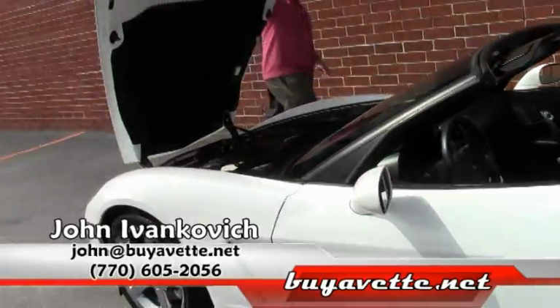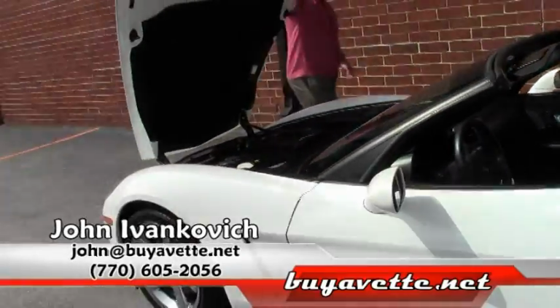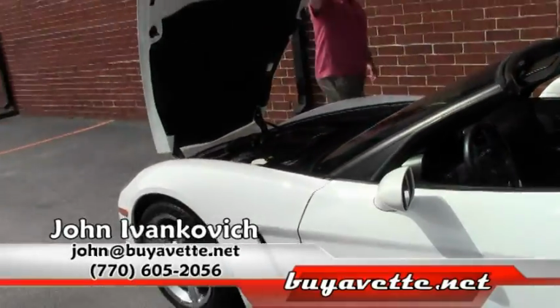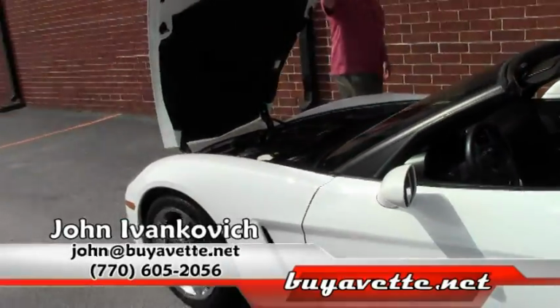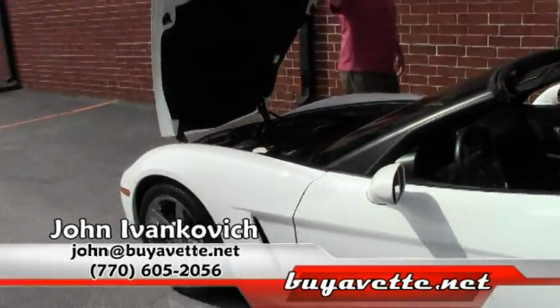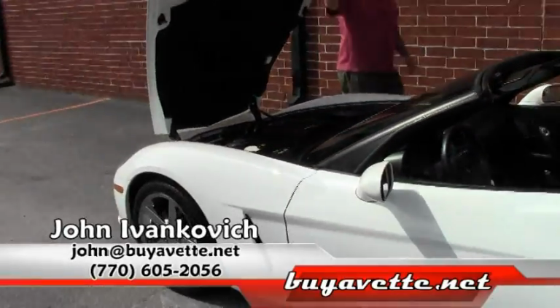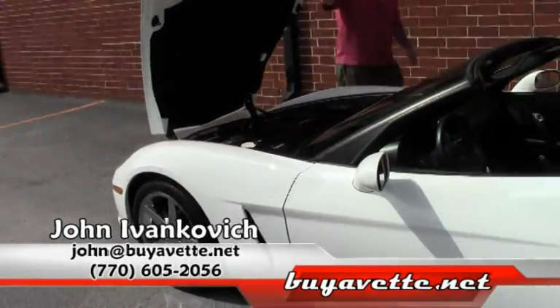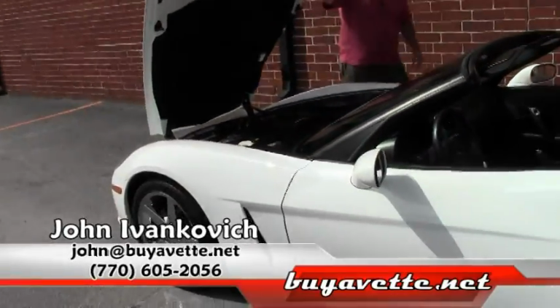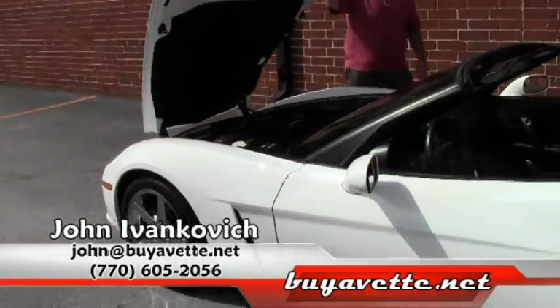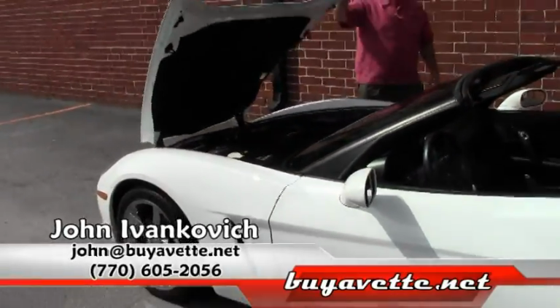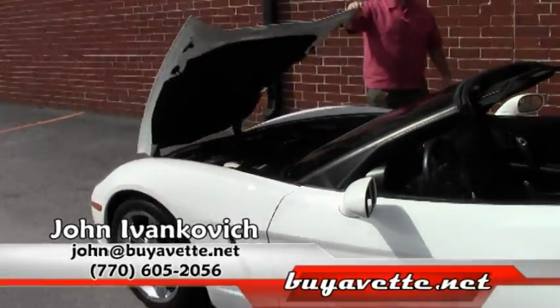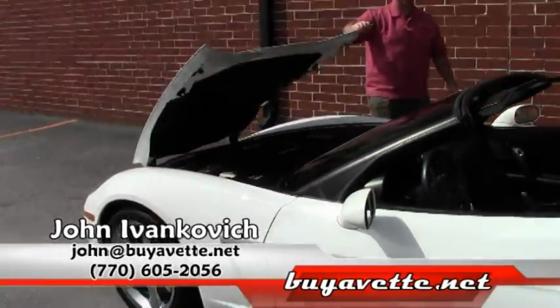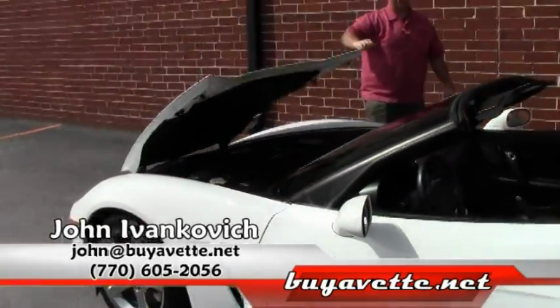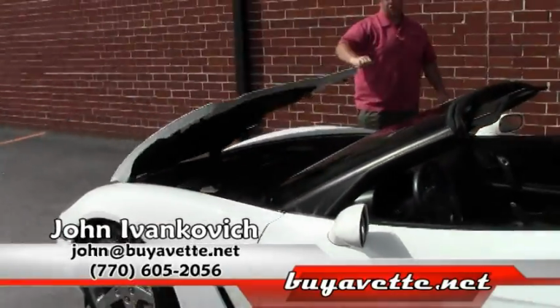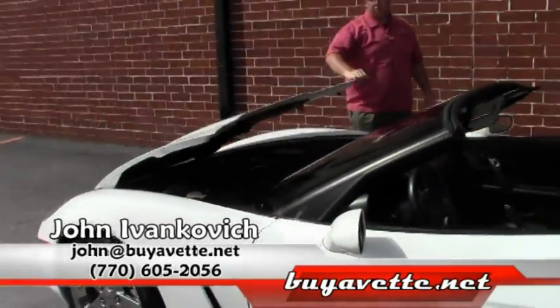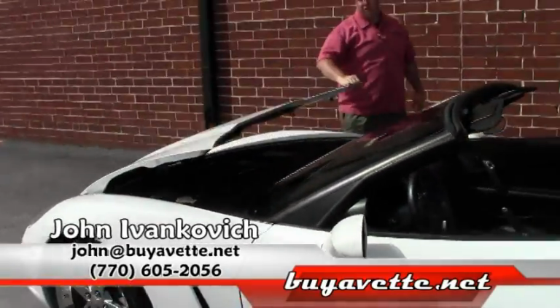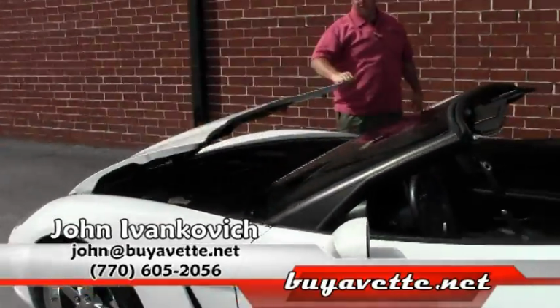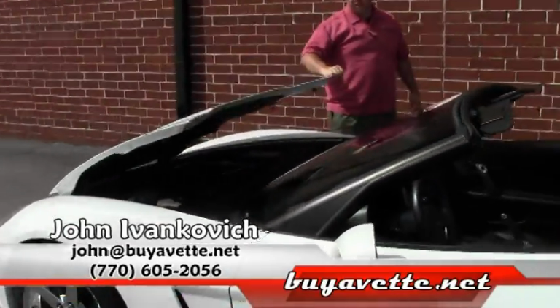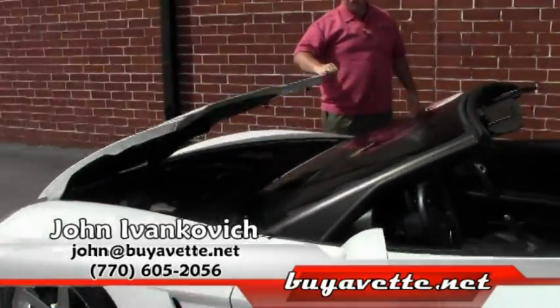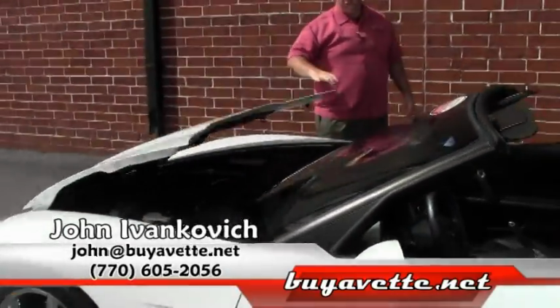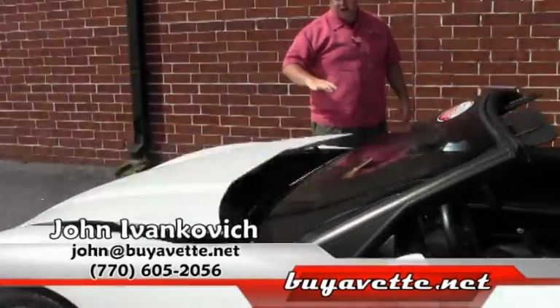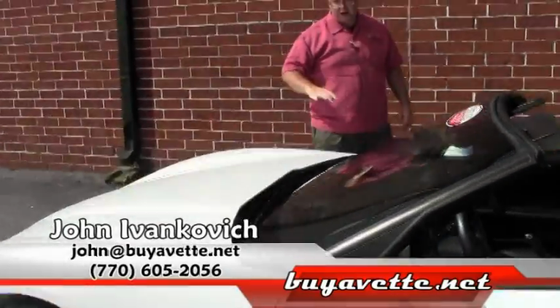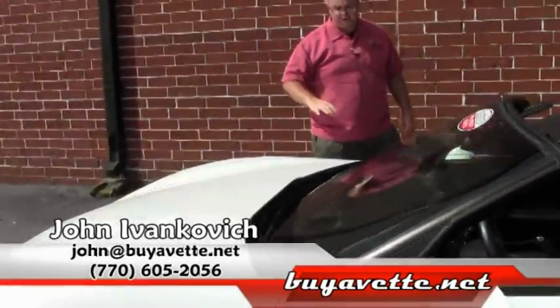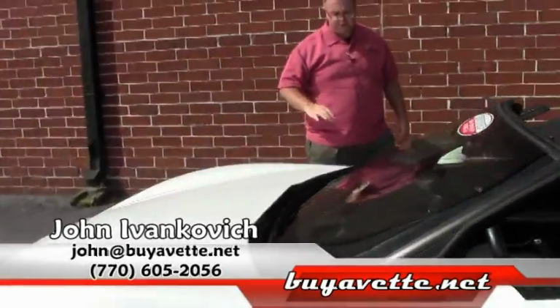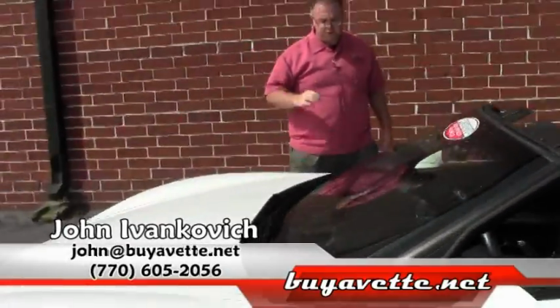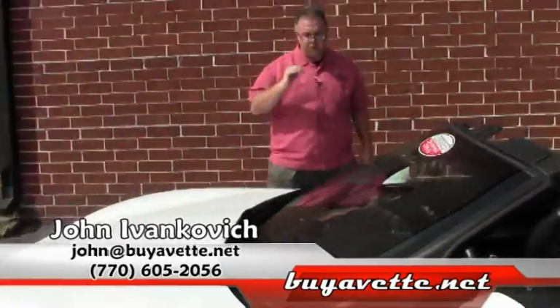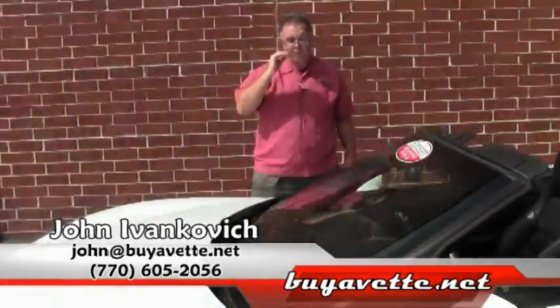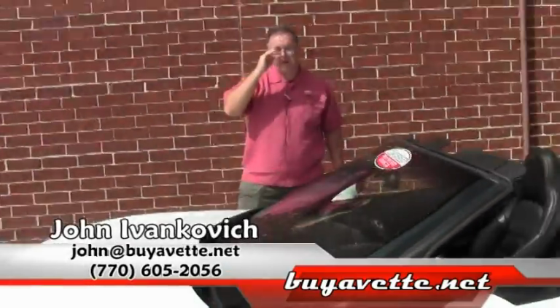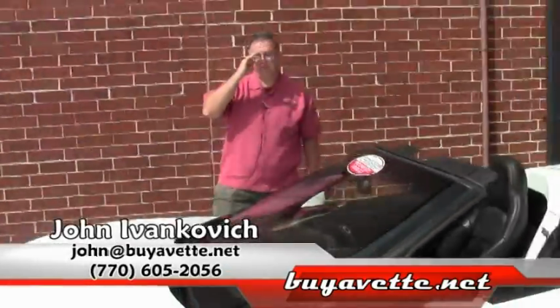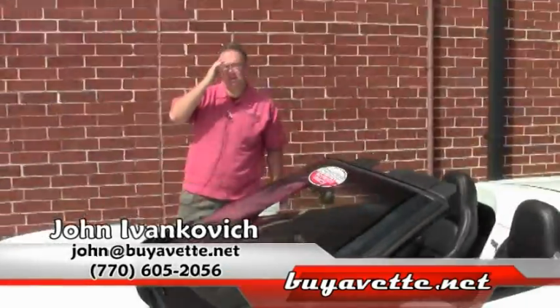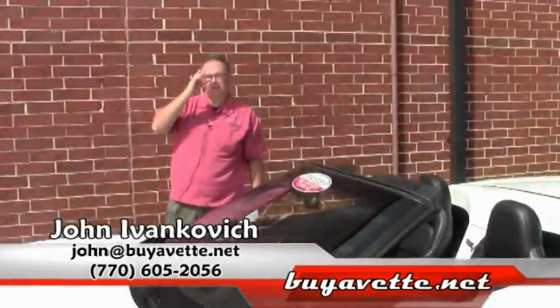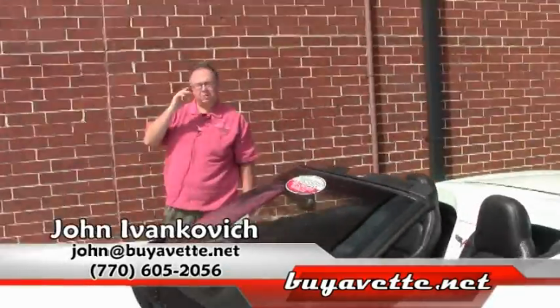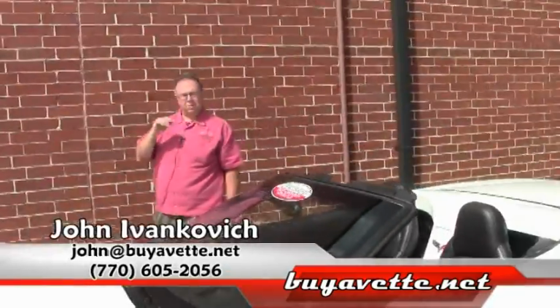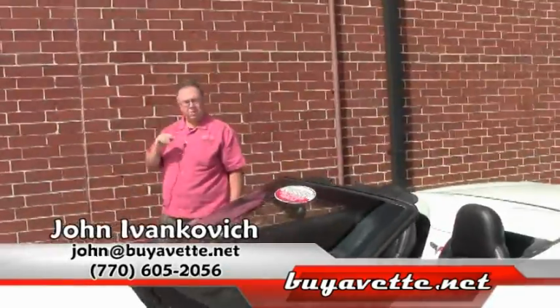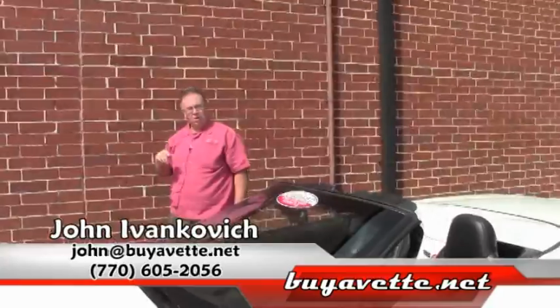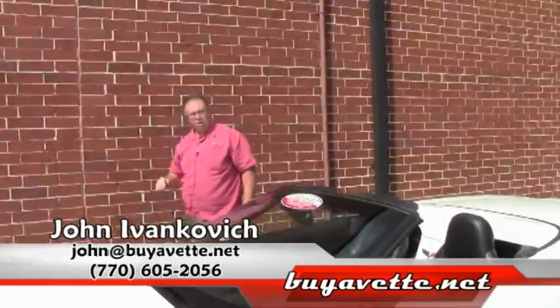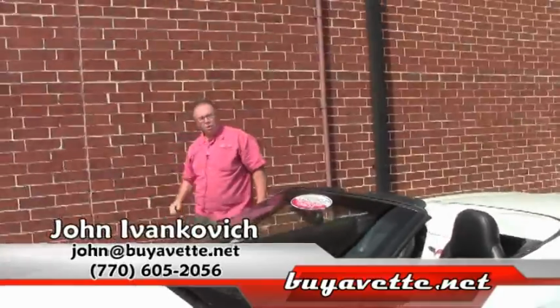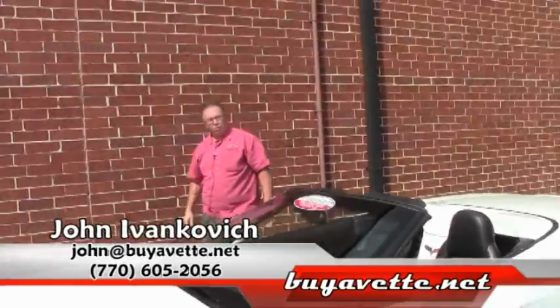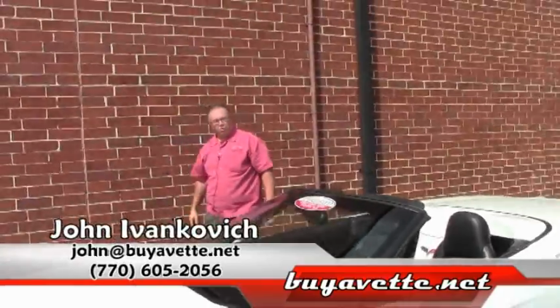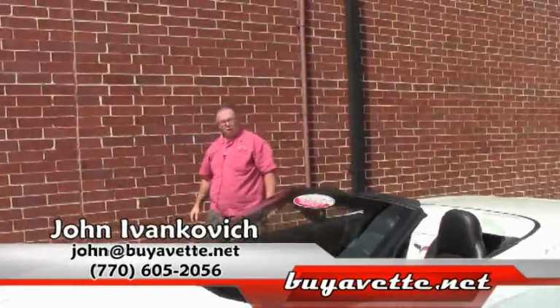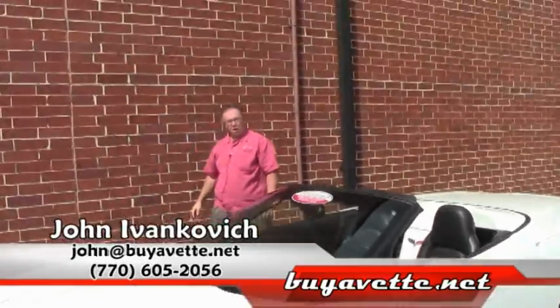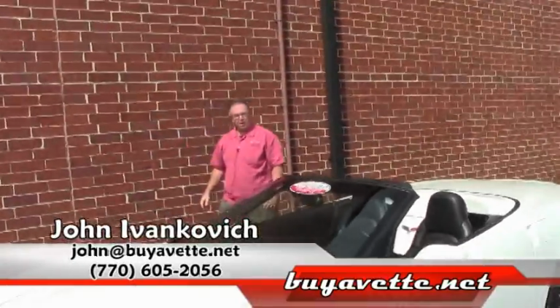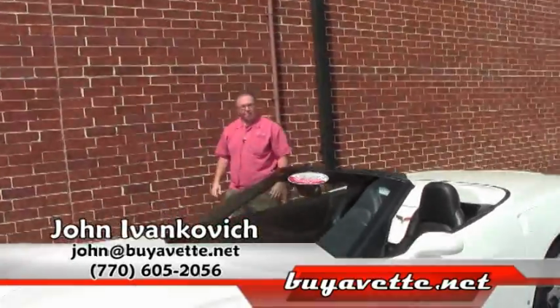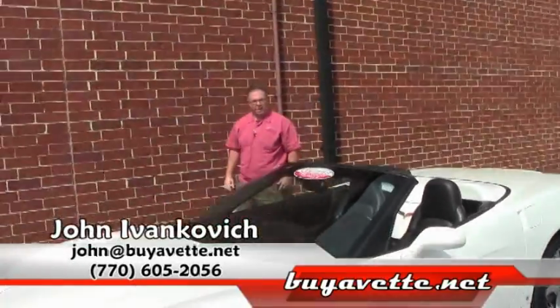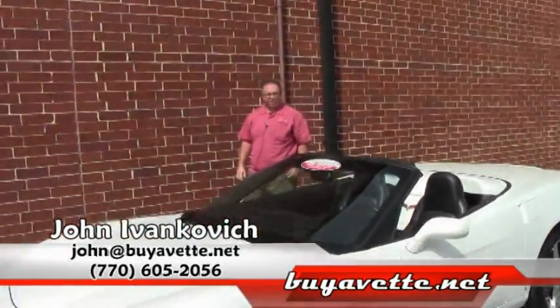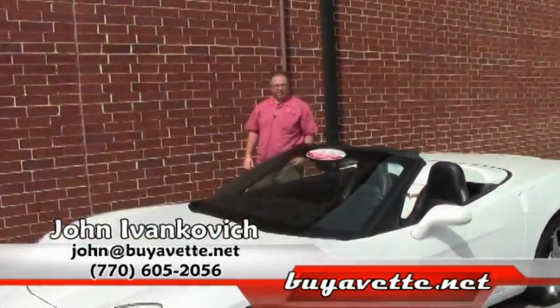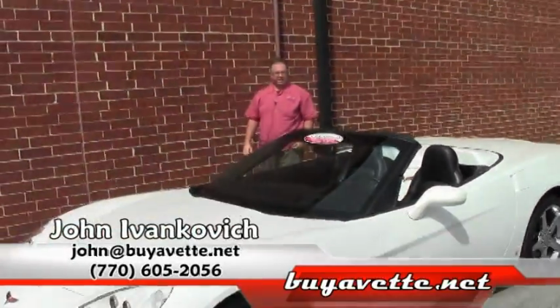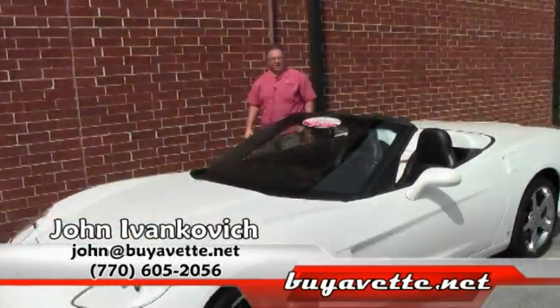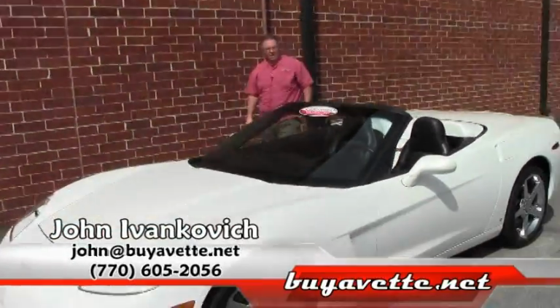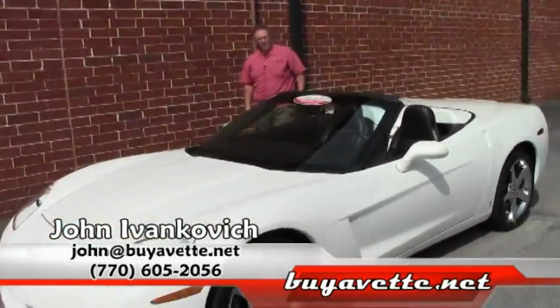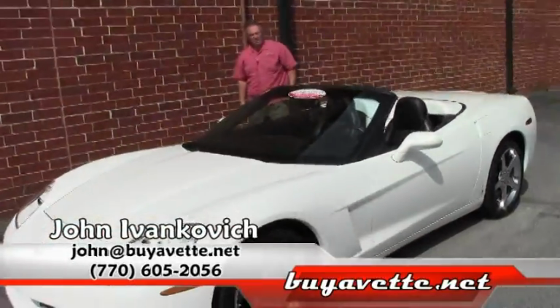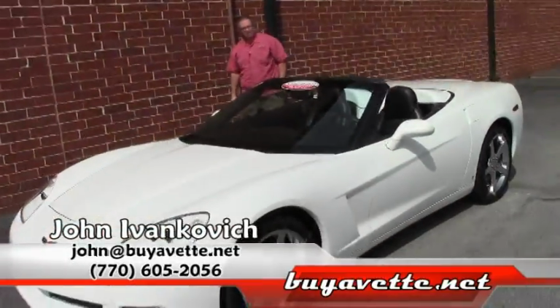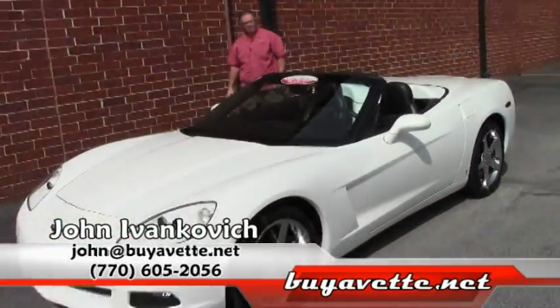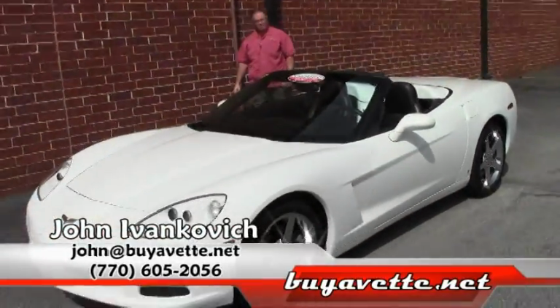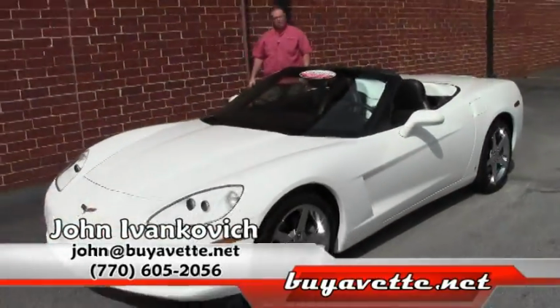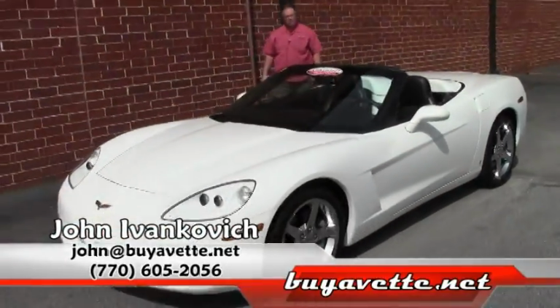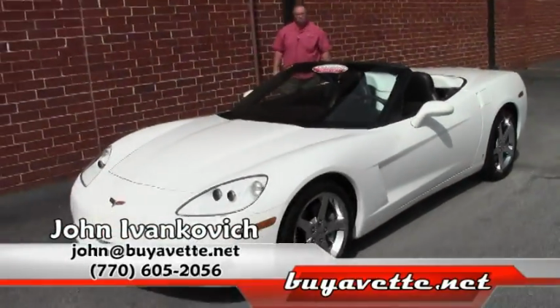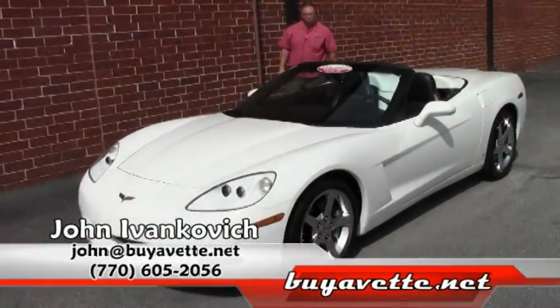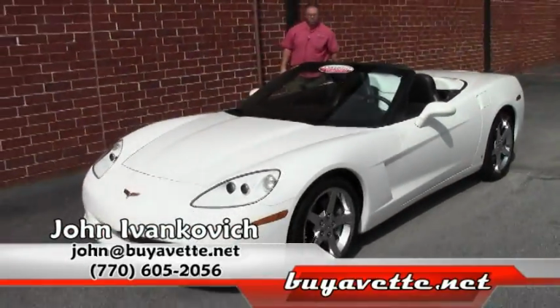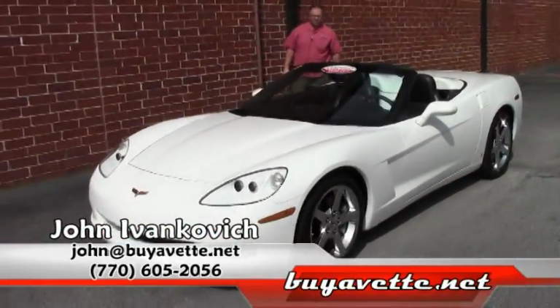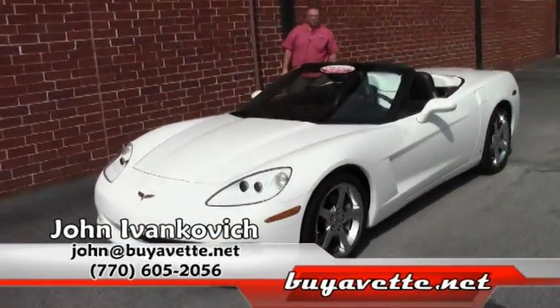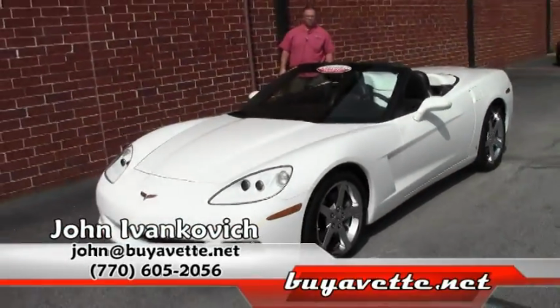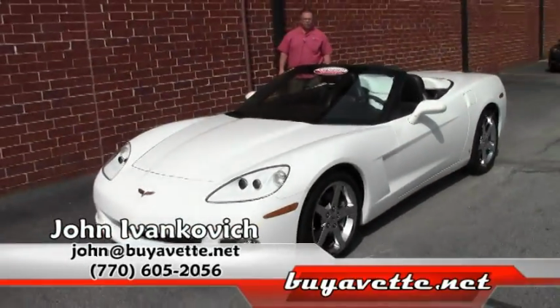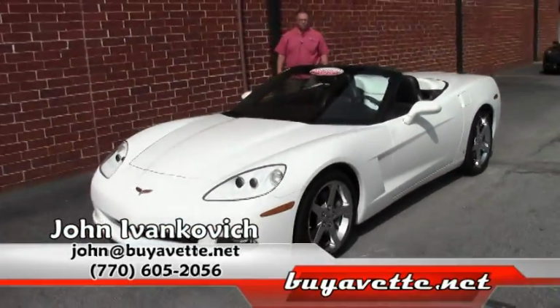Give me a holler, 770-605-2056, or John at BuyAVet.net. We'll see you on the road.